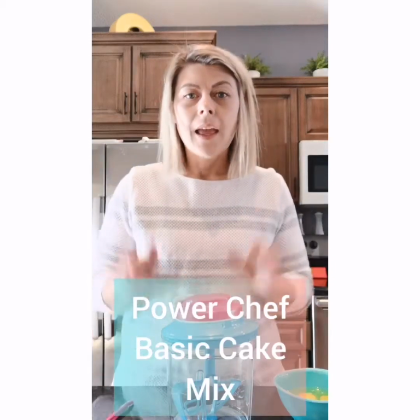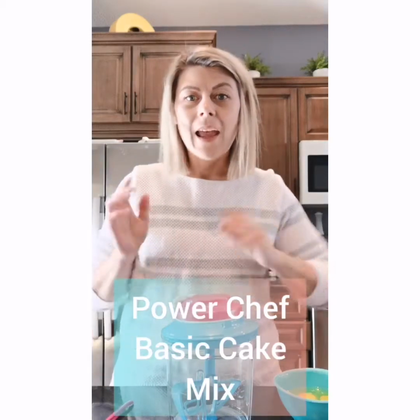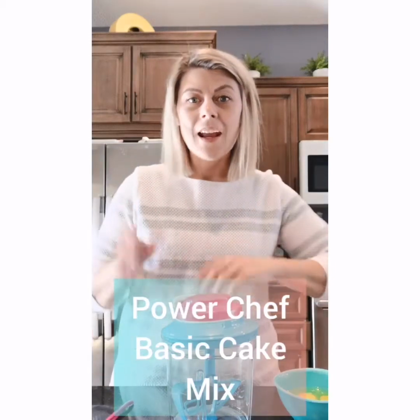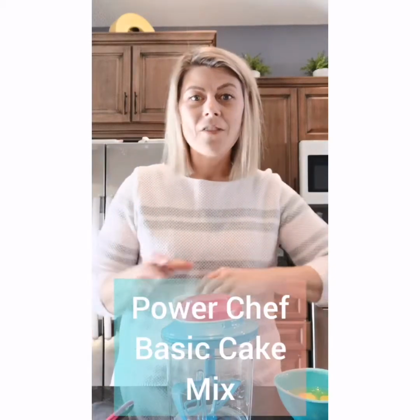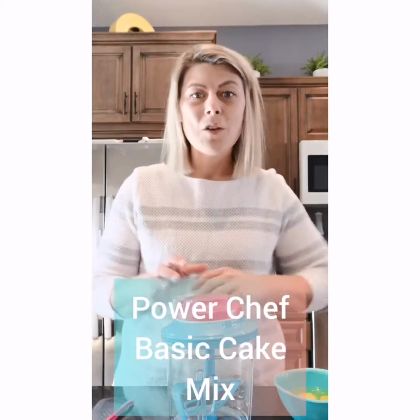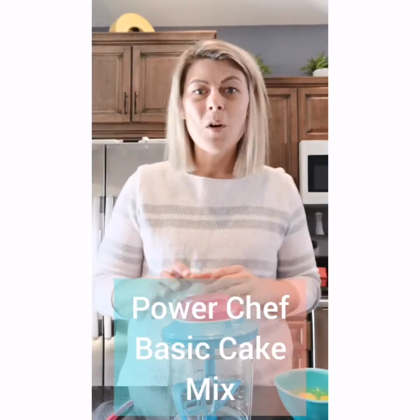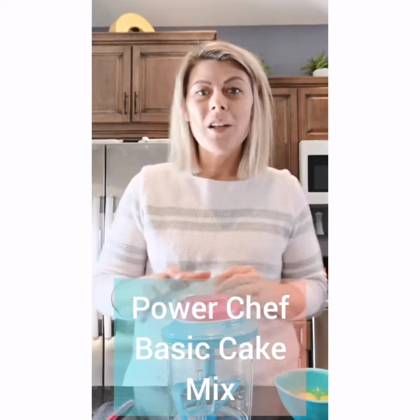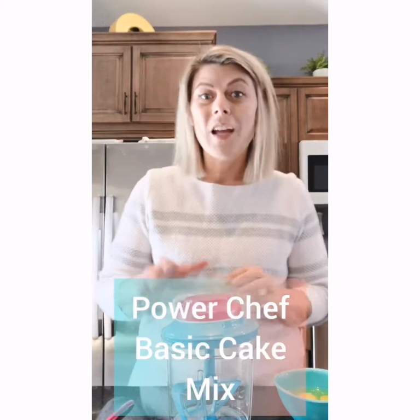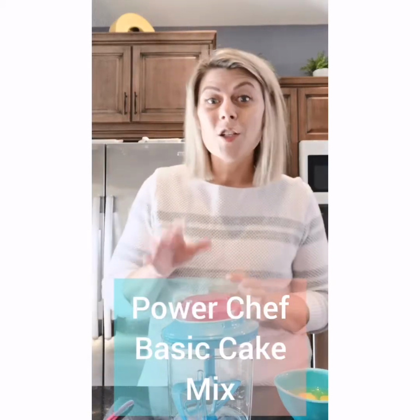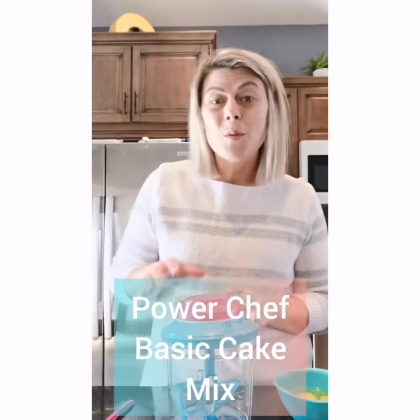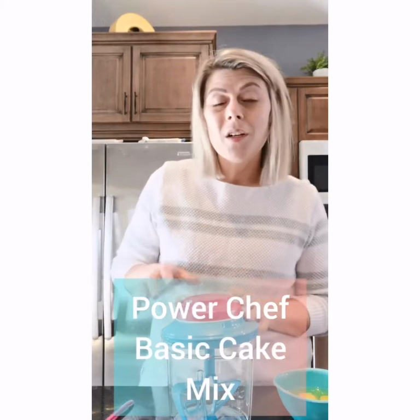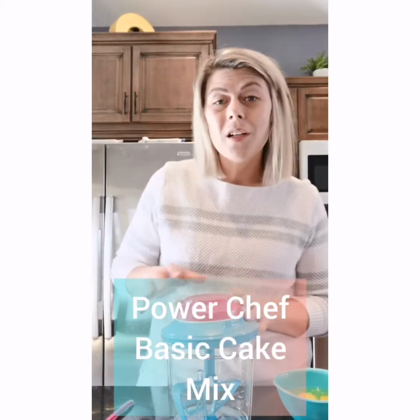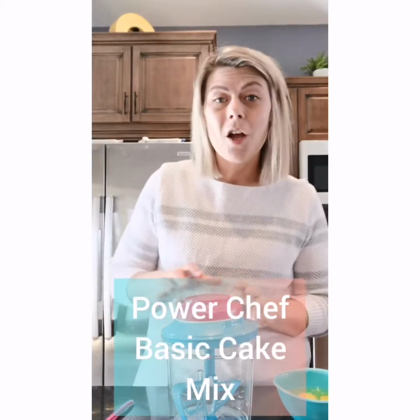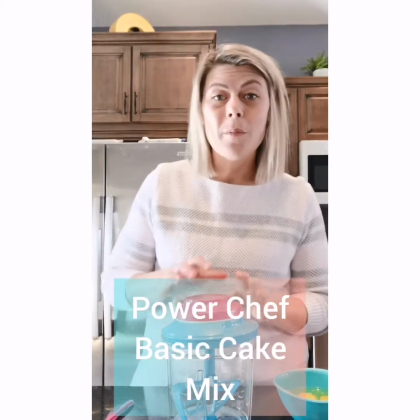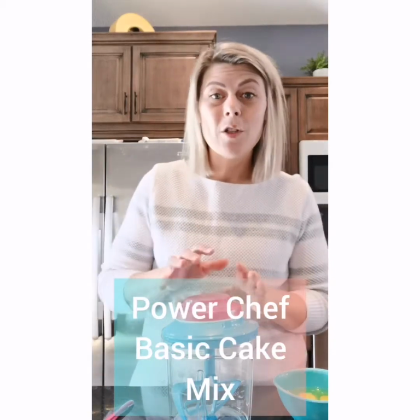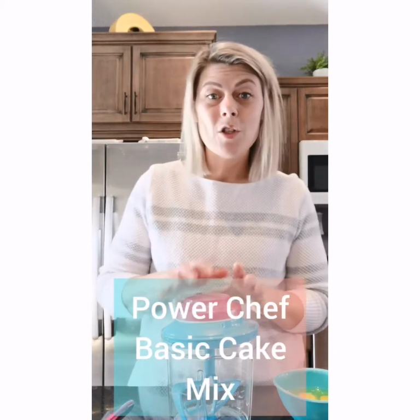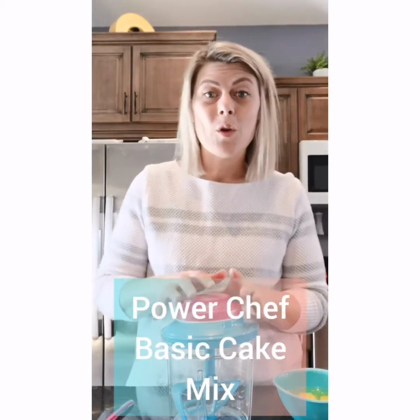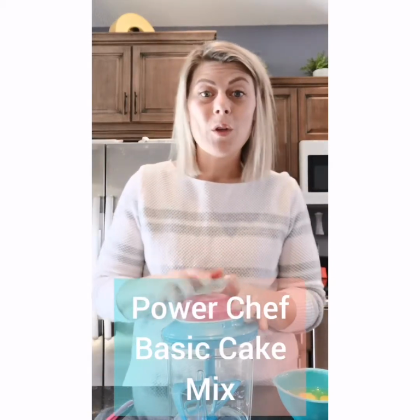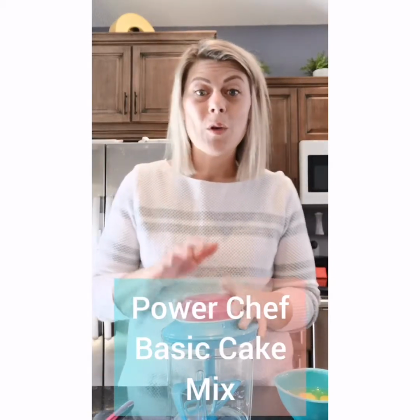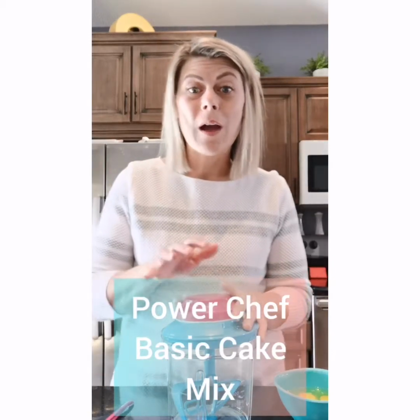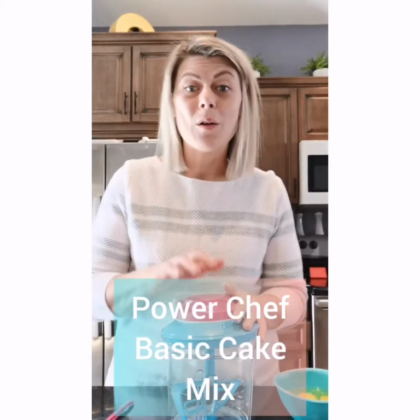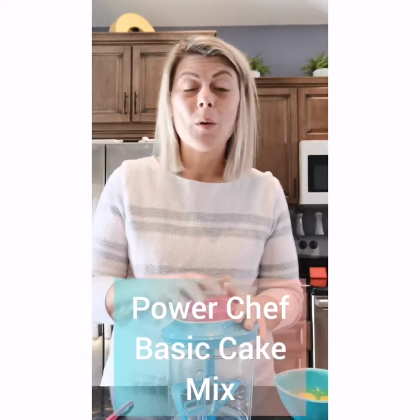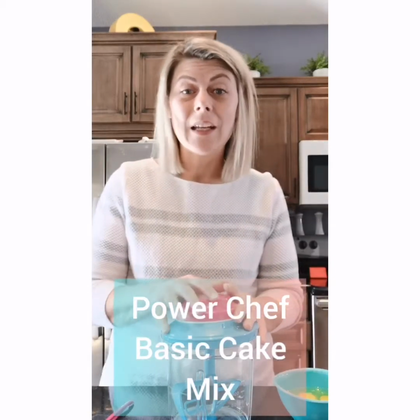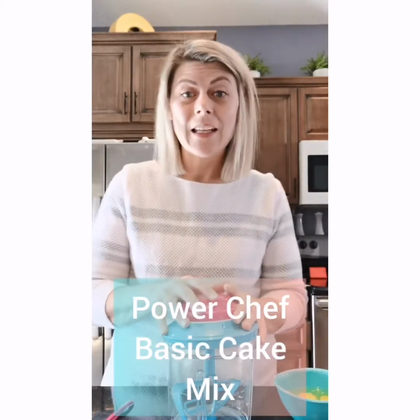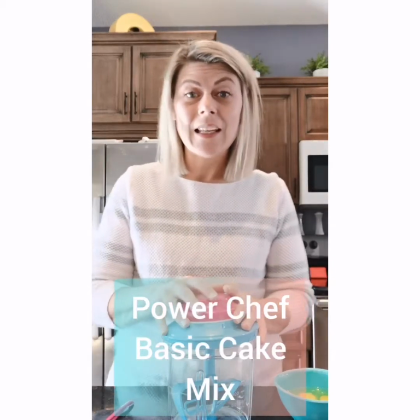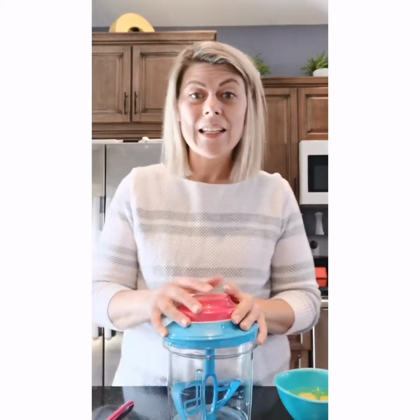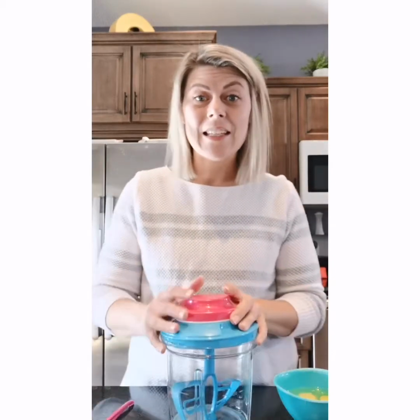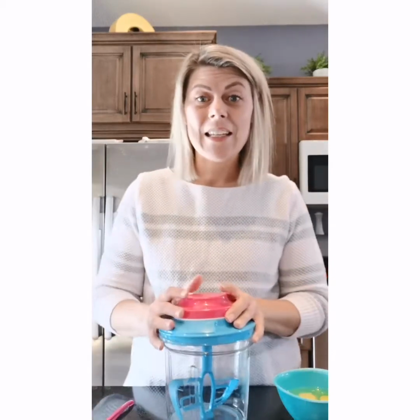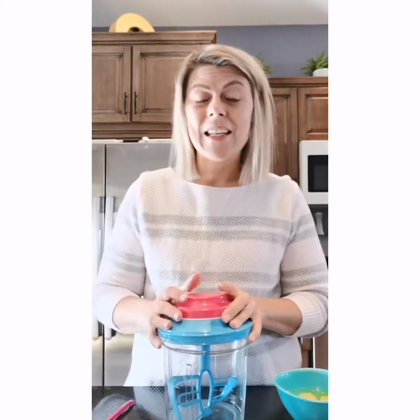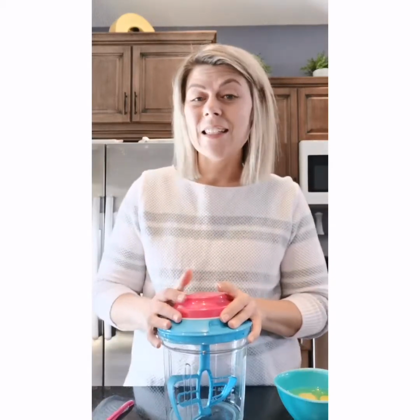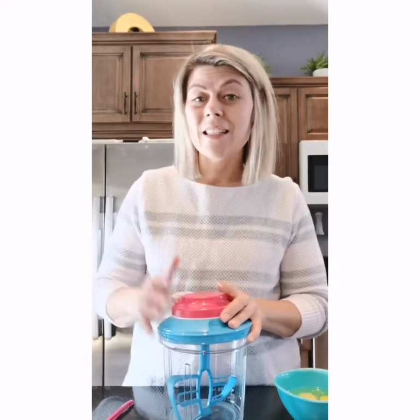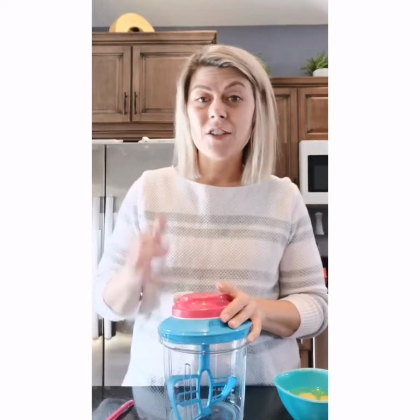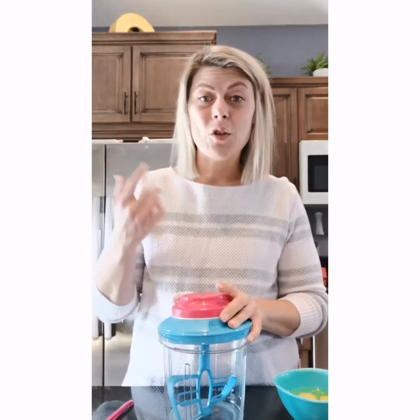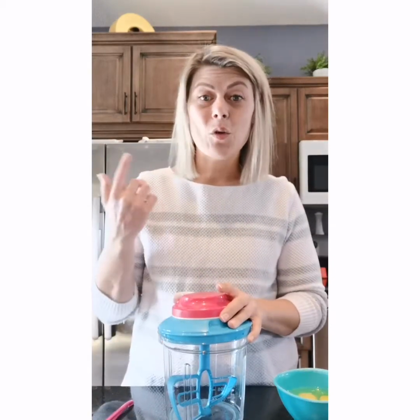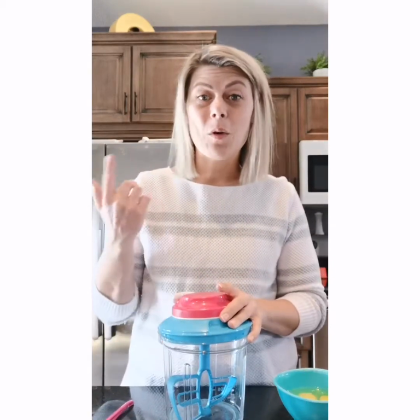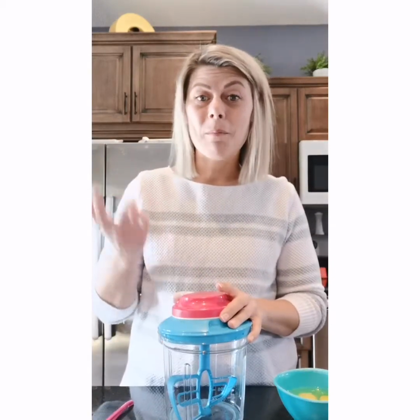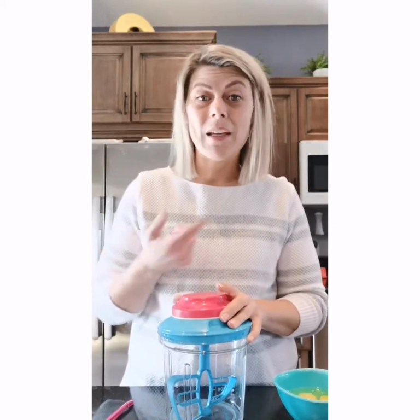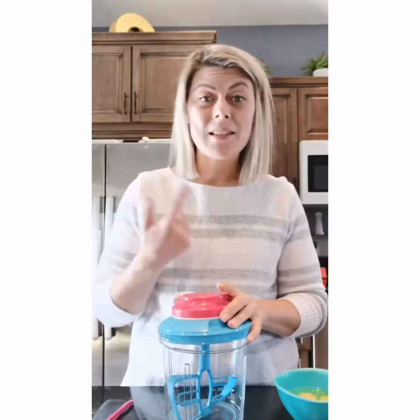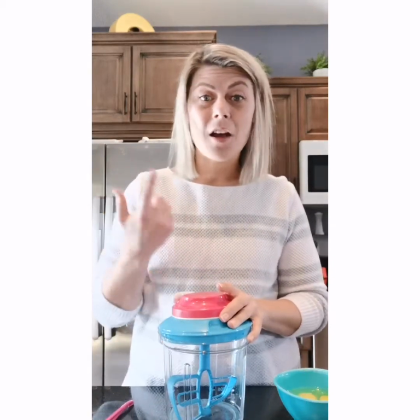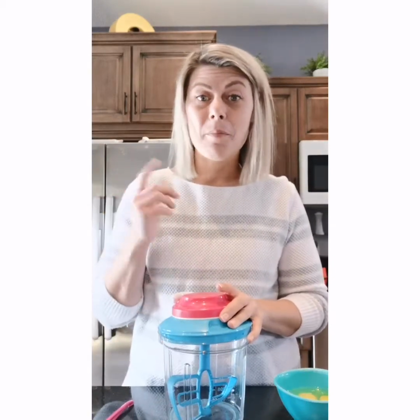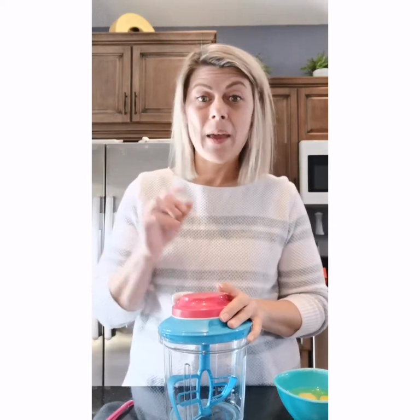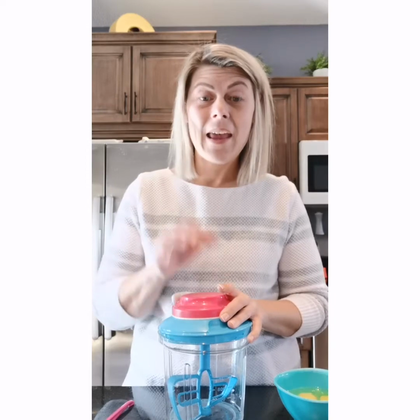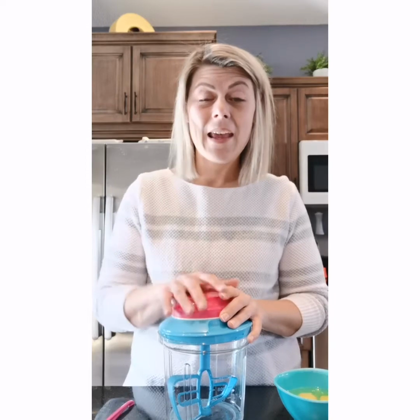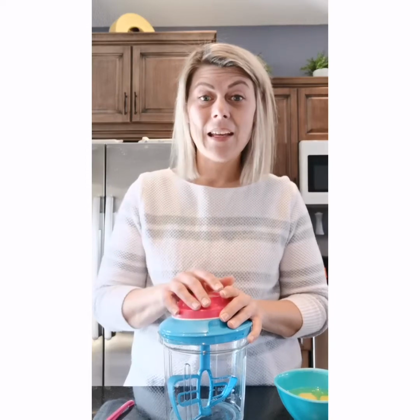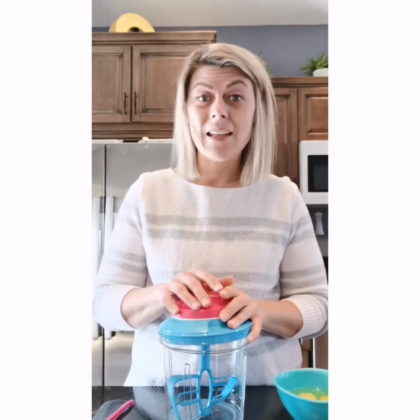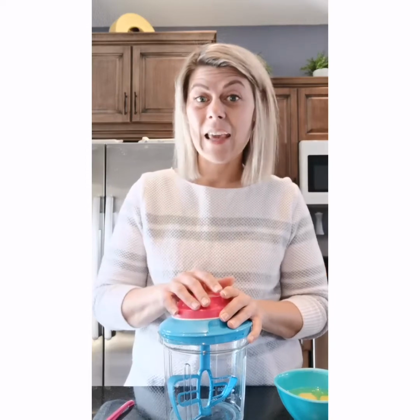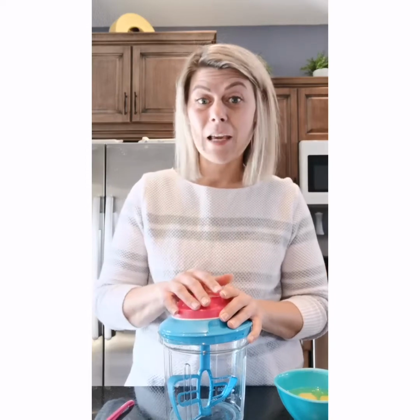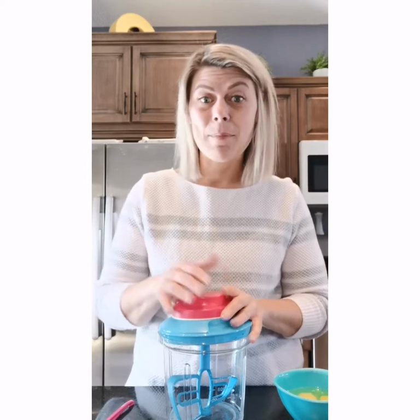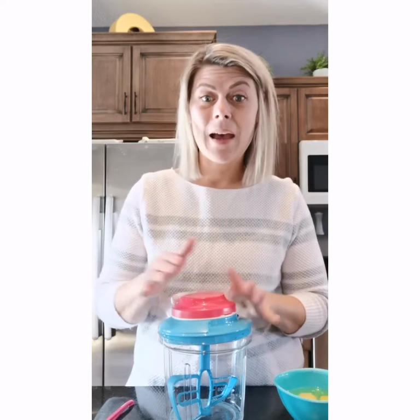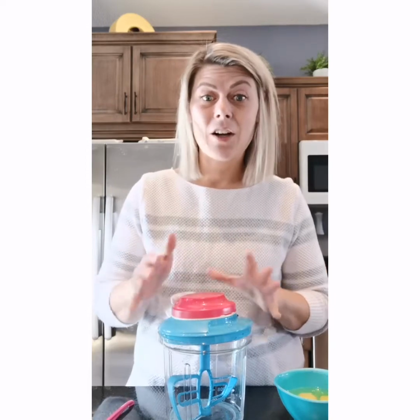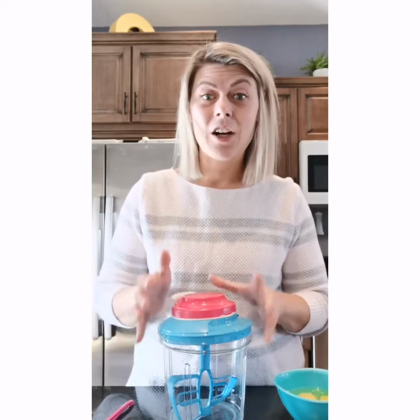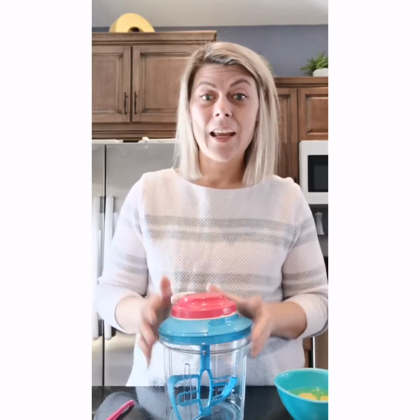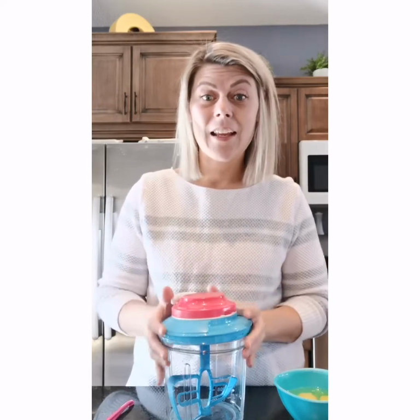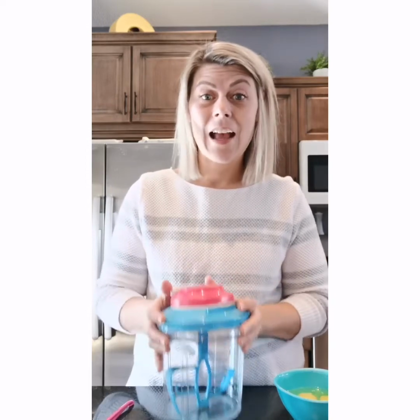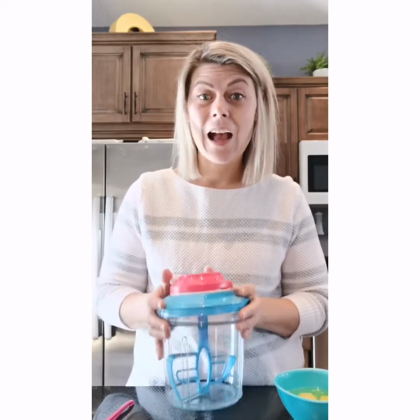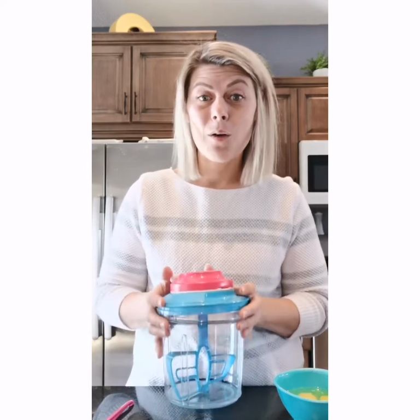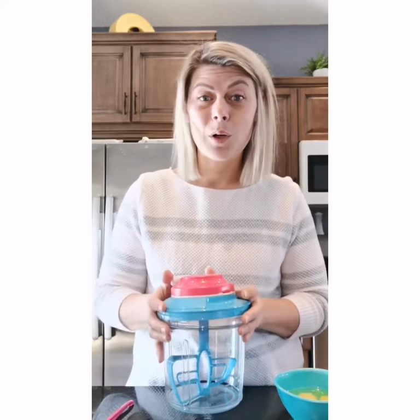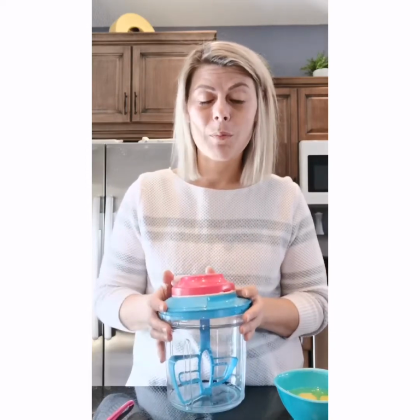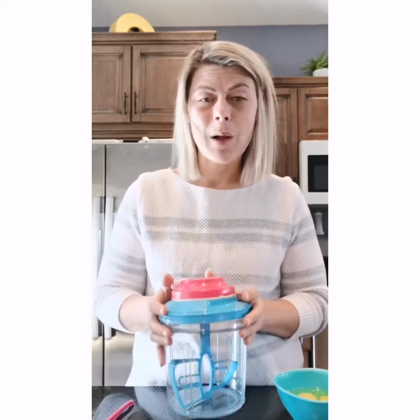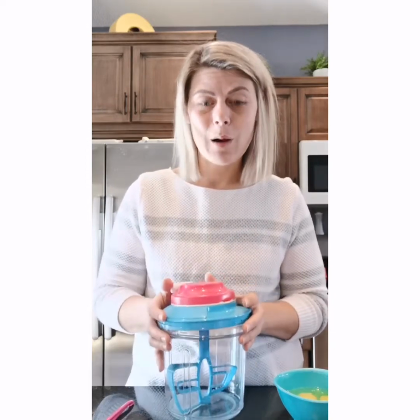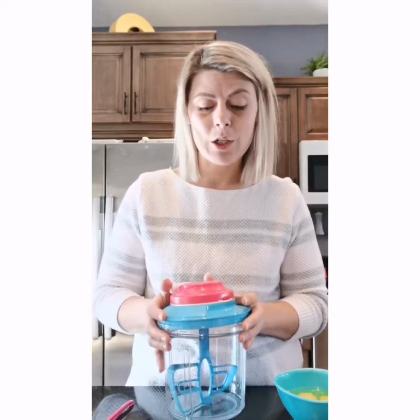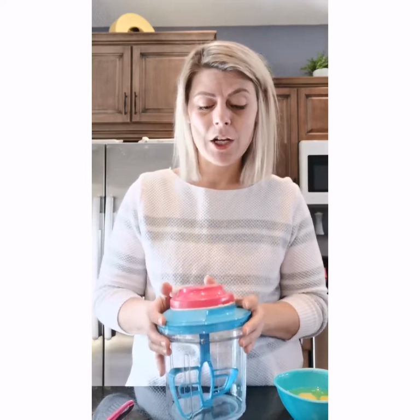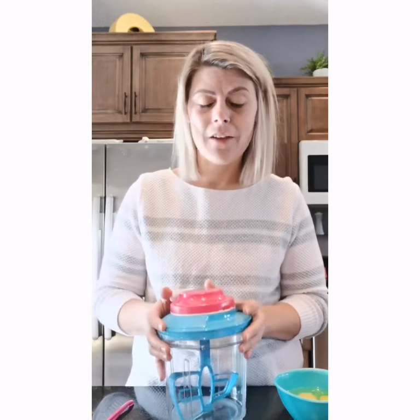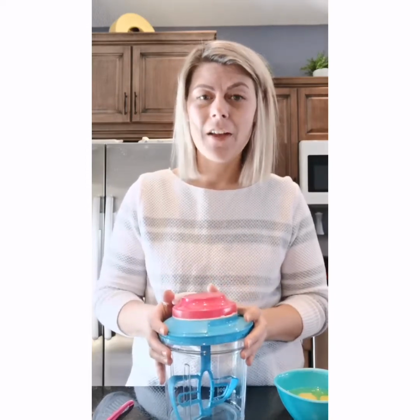Hey everyone, I just wanted to come and show you how quick and easy it is to mix up a cake batter in our PowerChef.